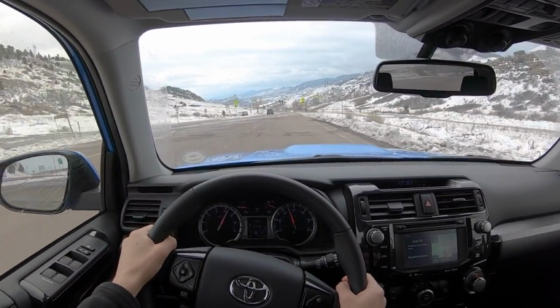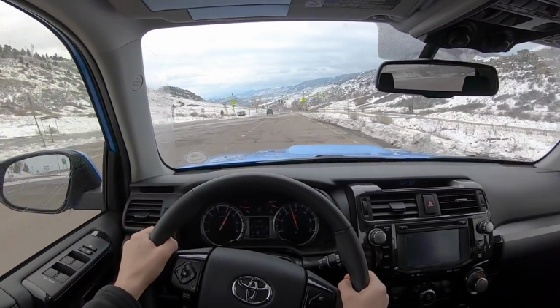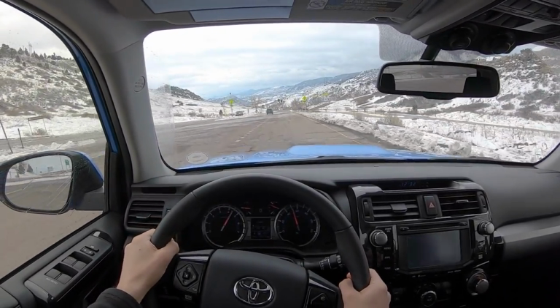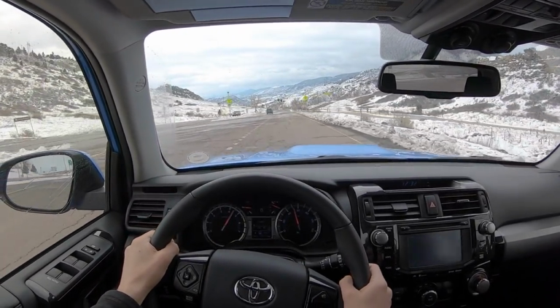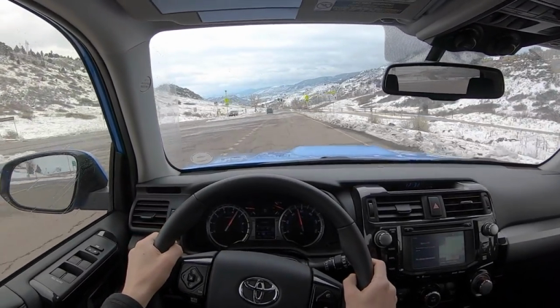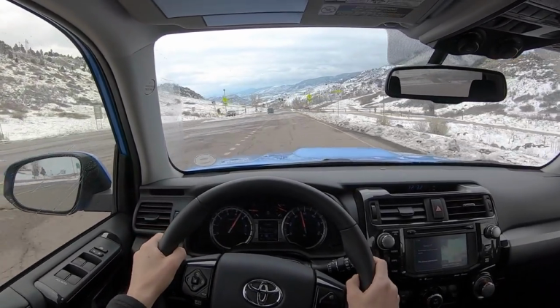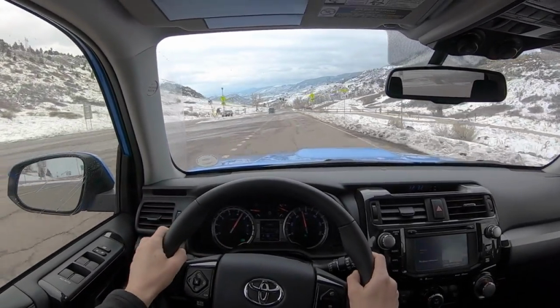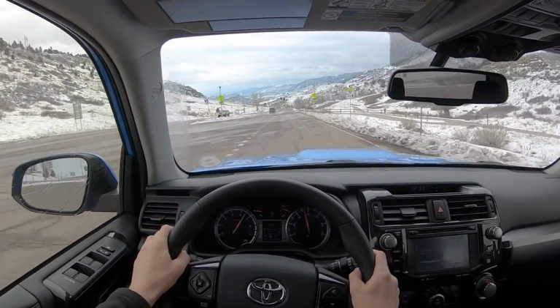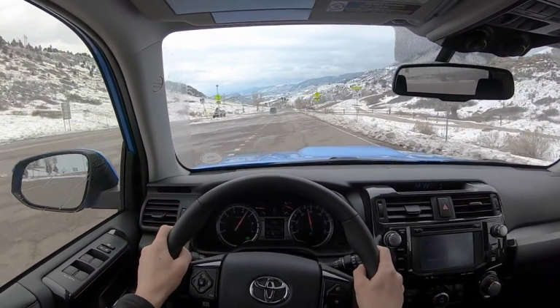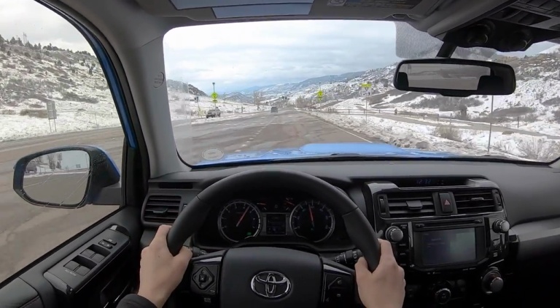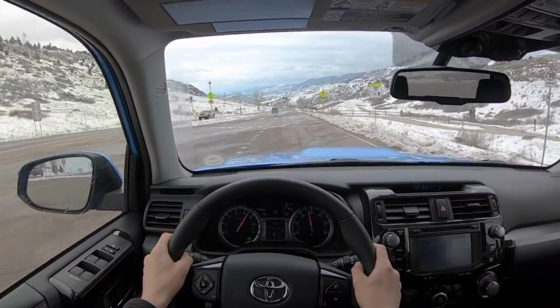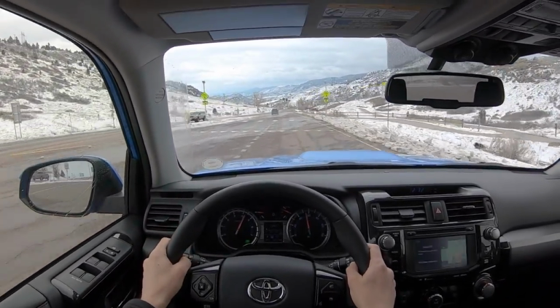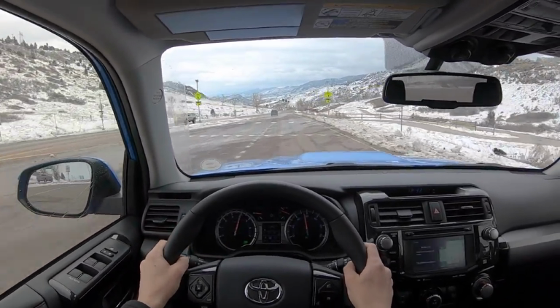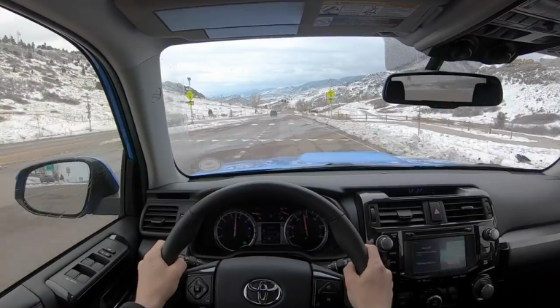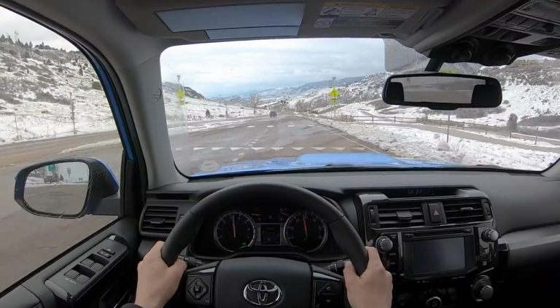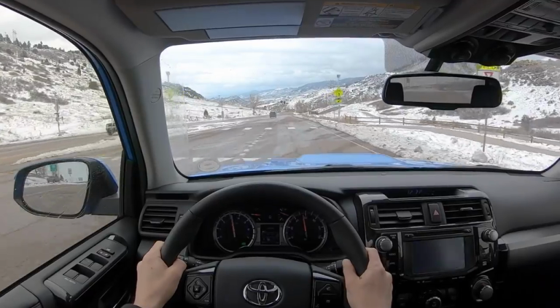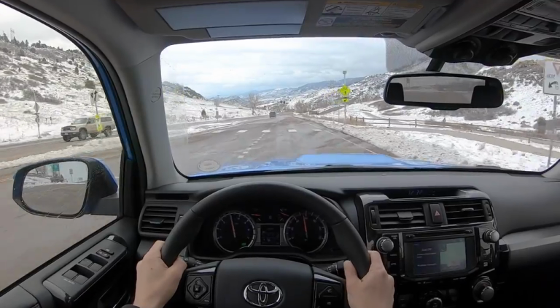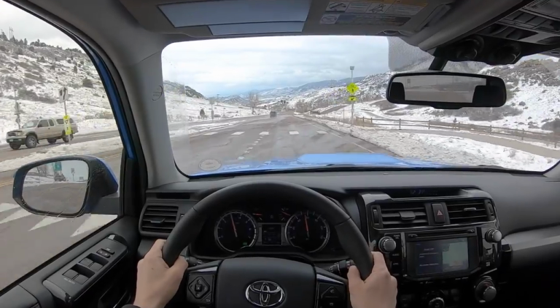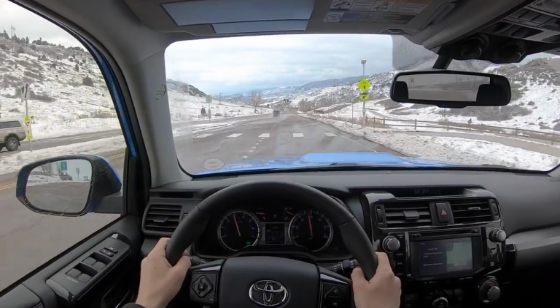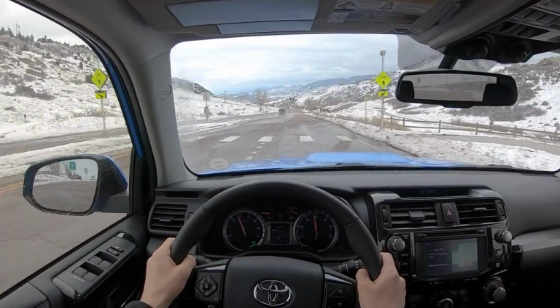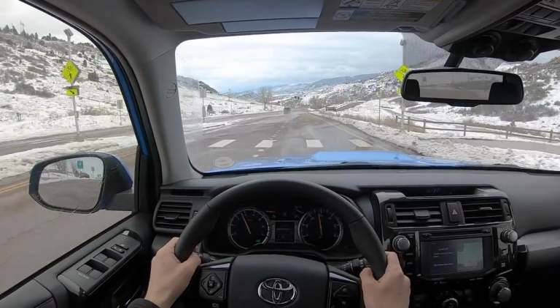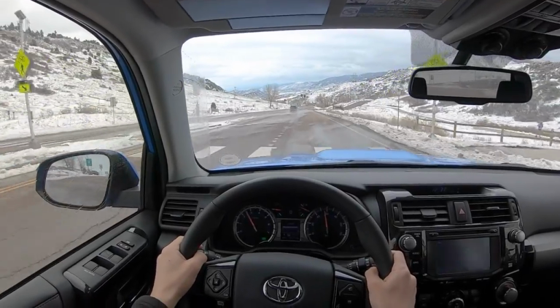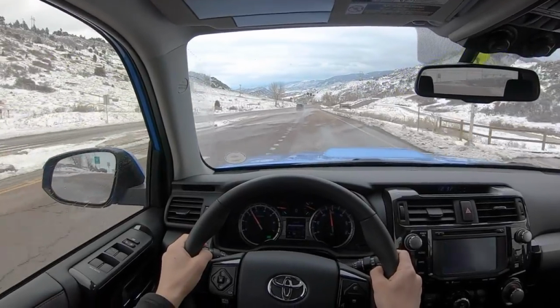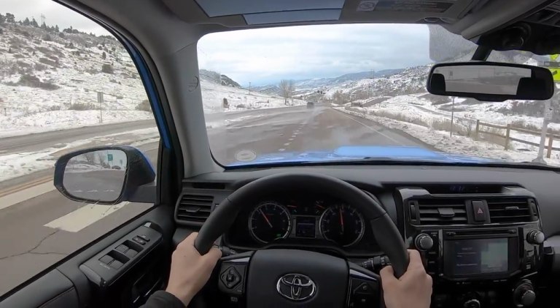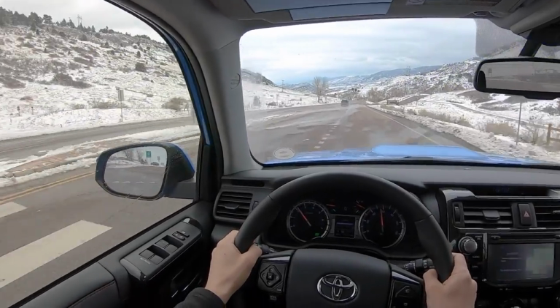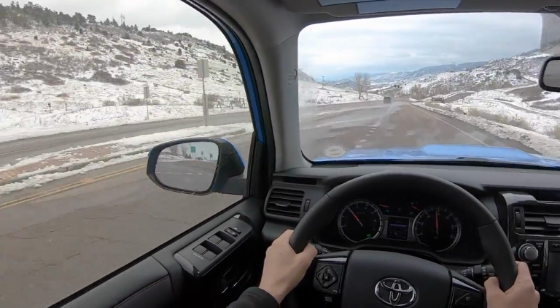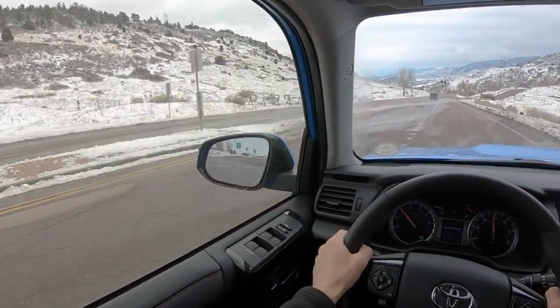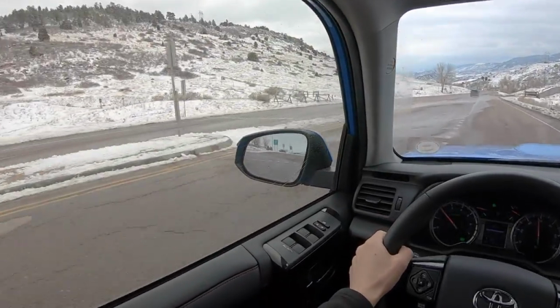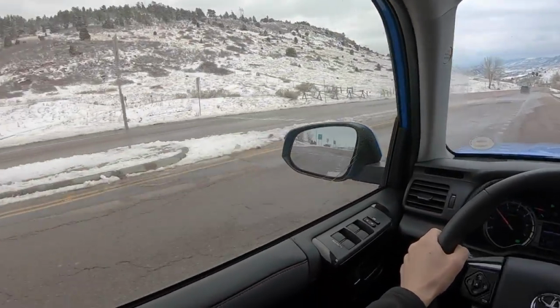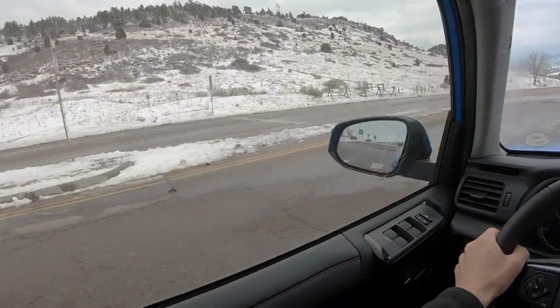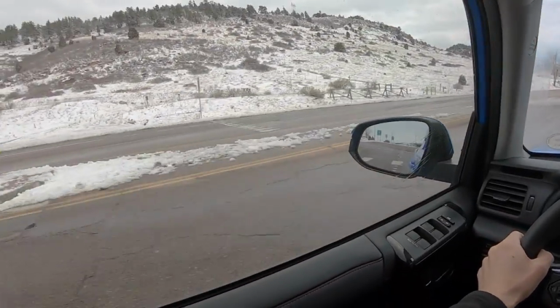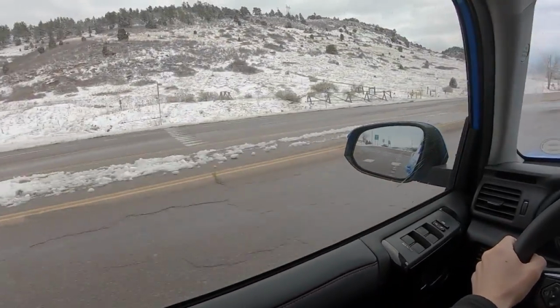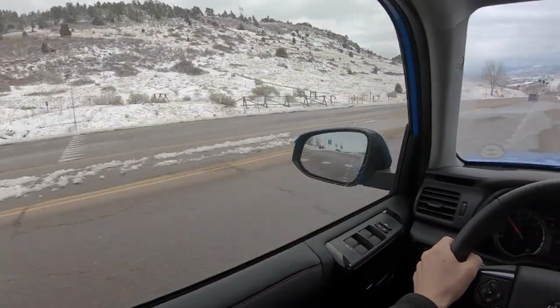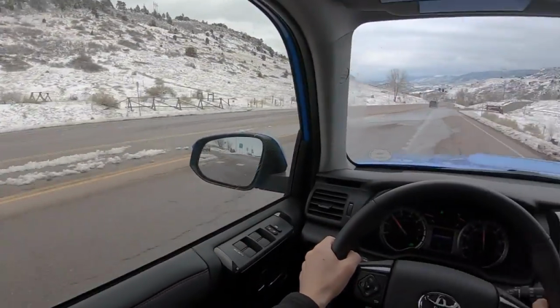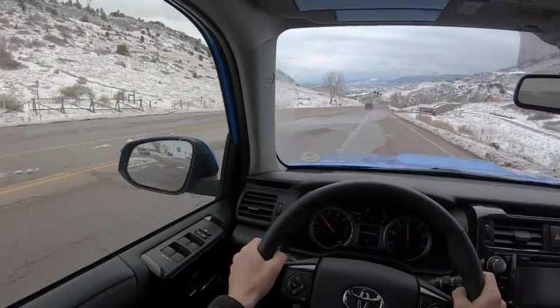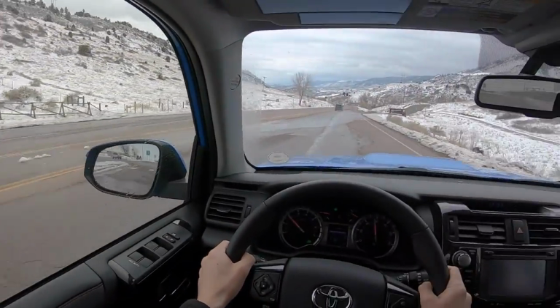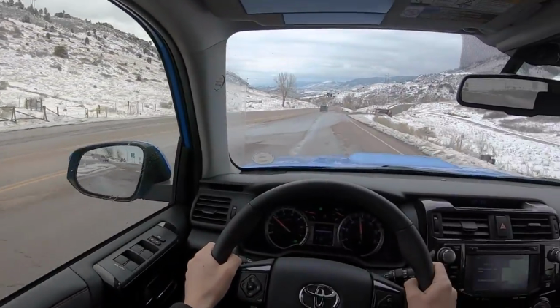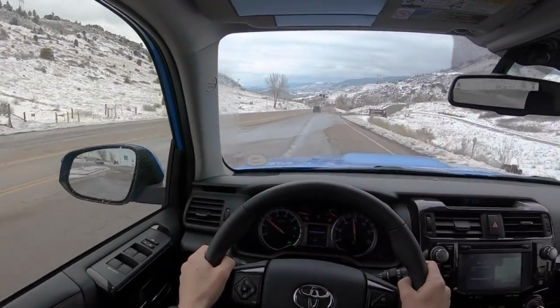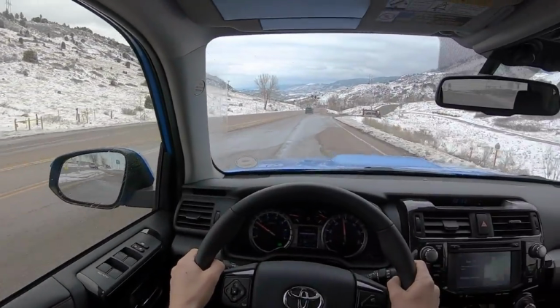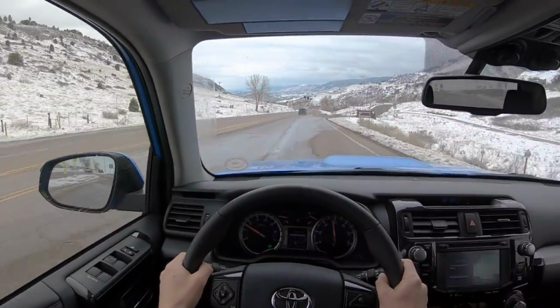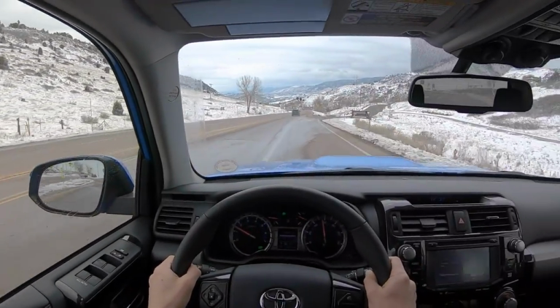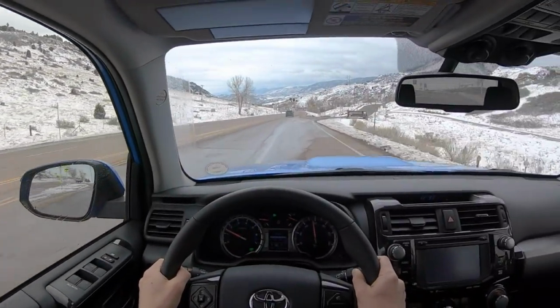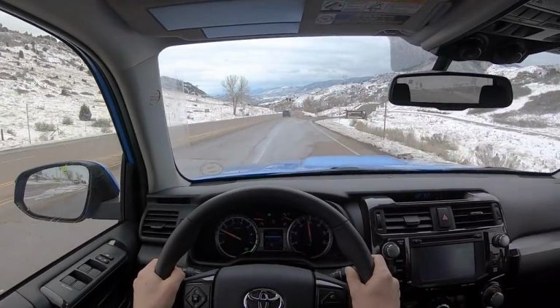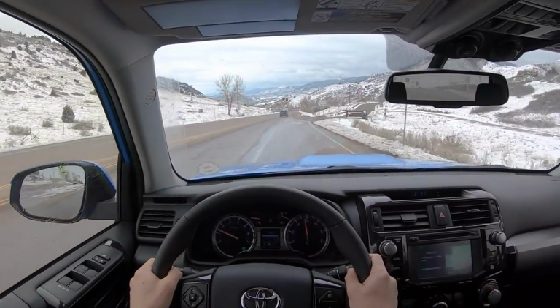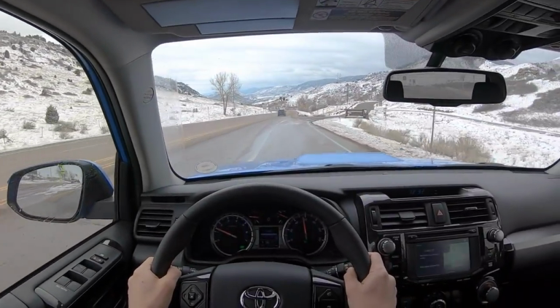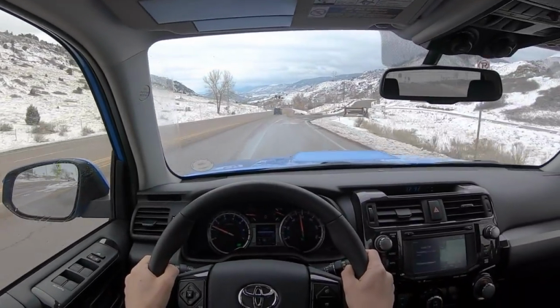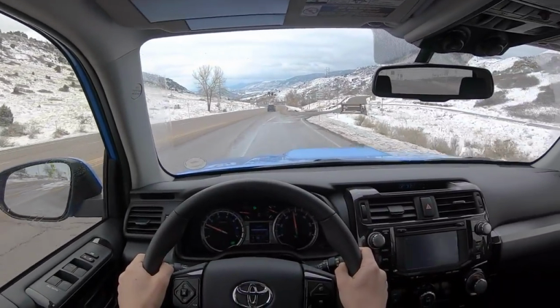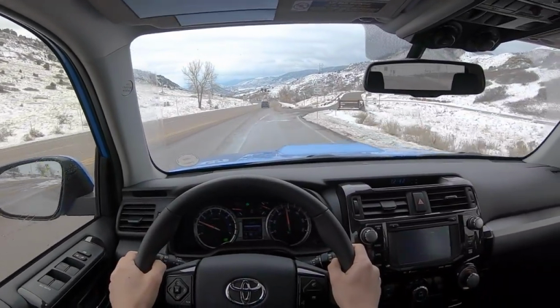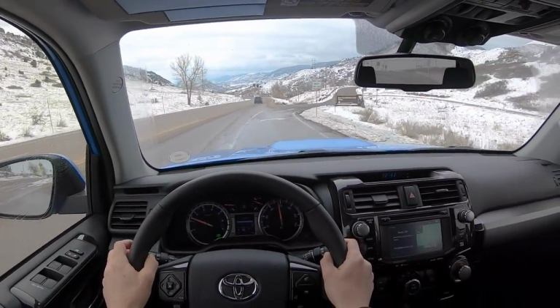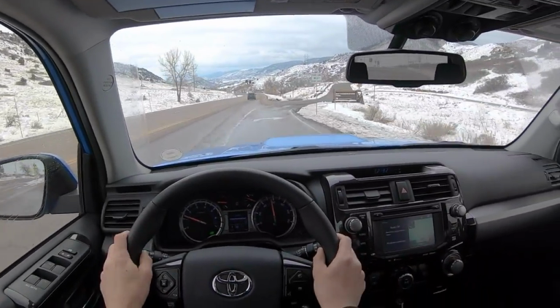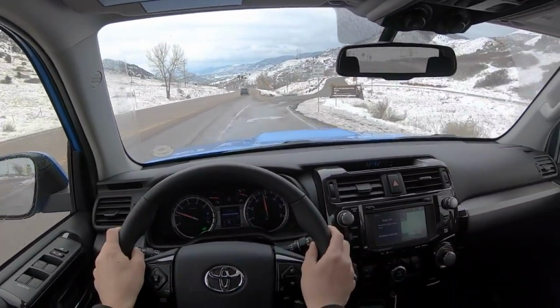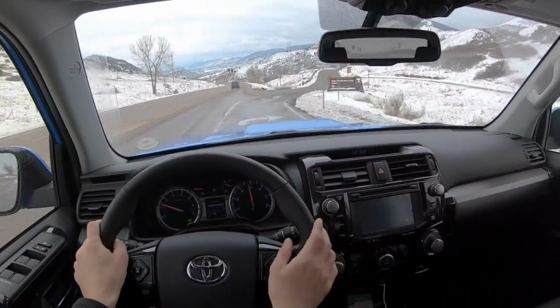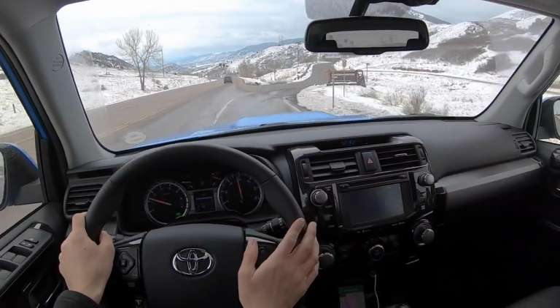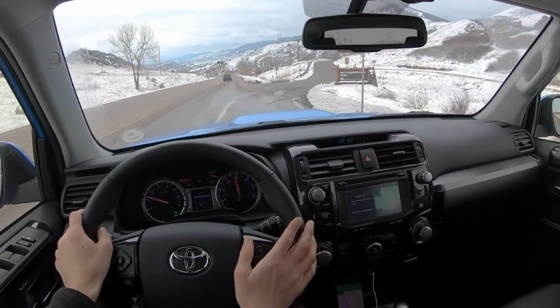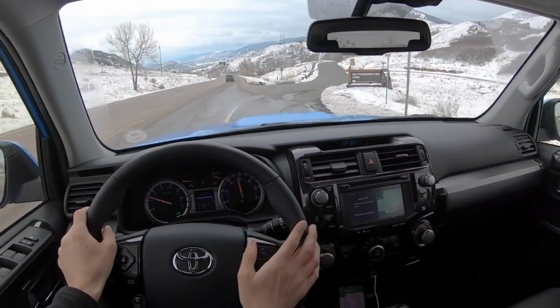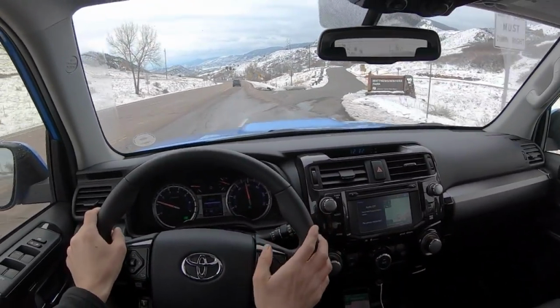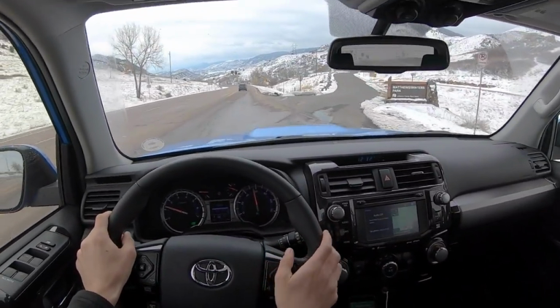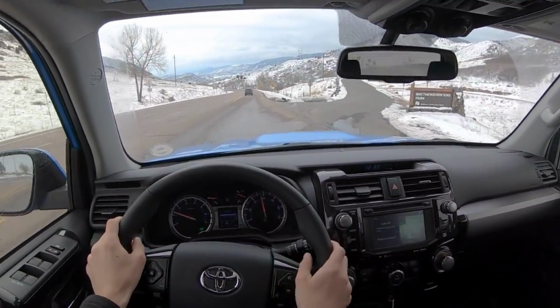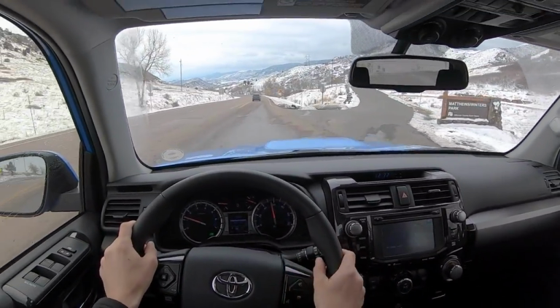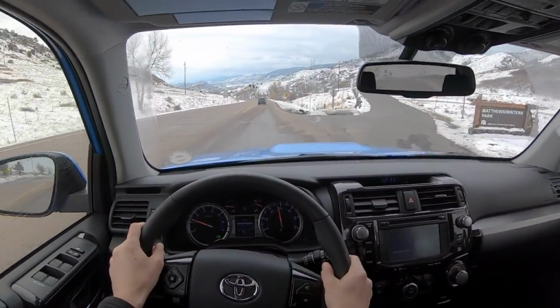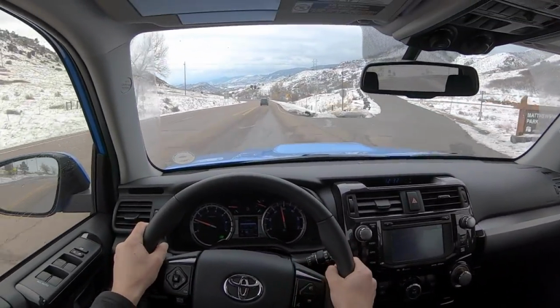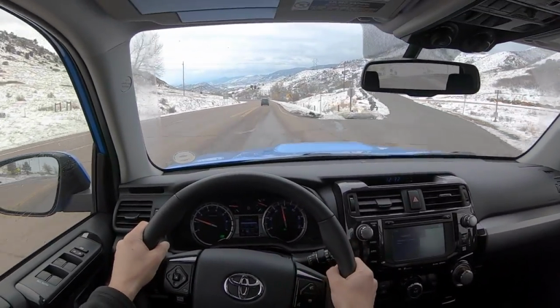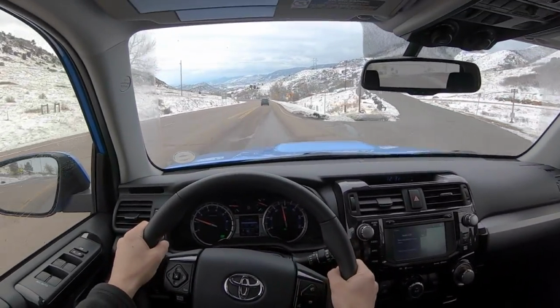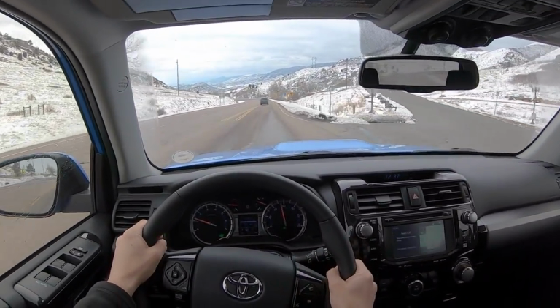These tires do pretty well in the wet also. Here's a little pull to give you an idea of the acceleration.